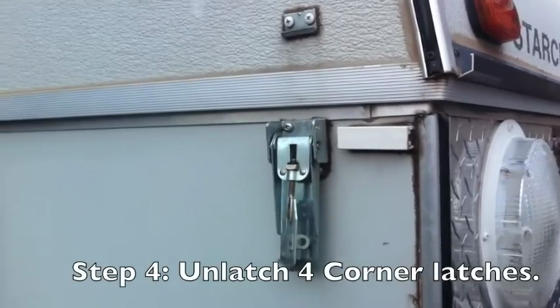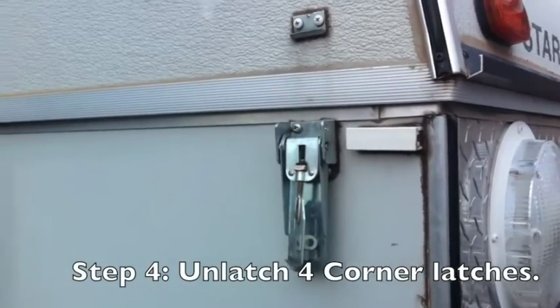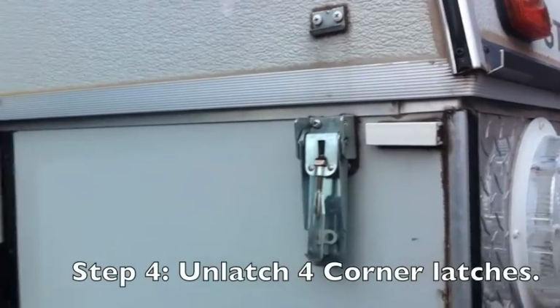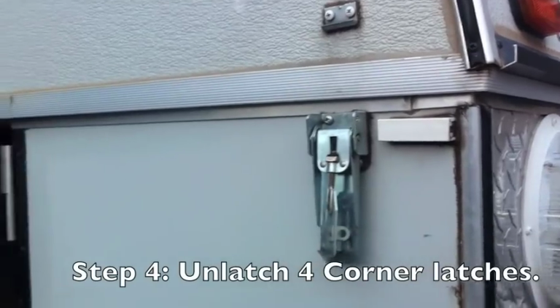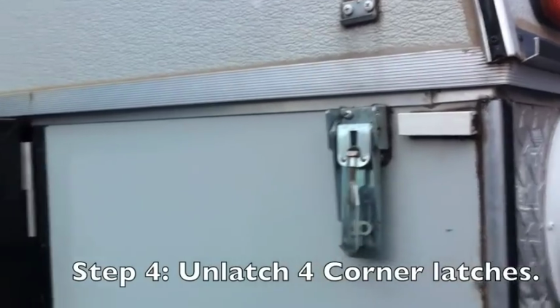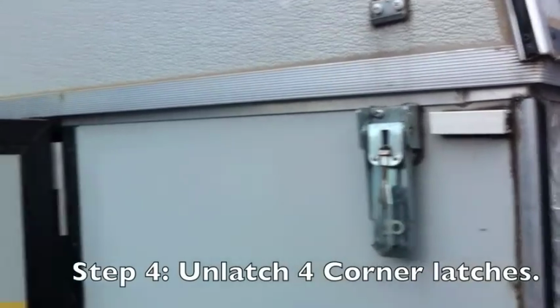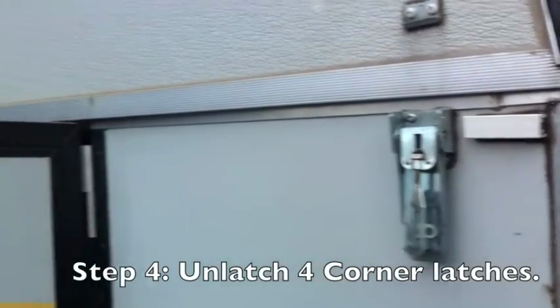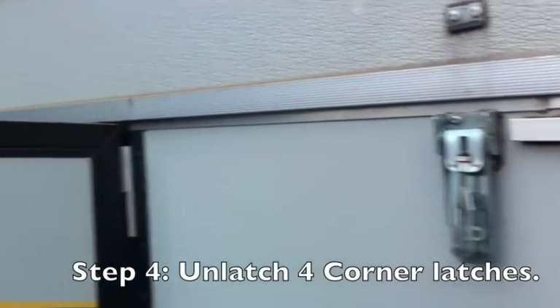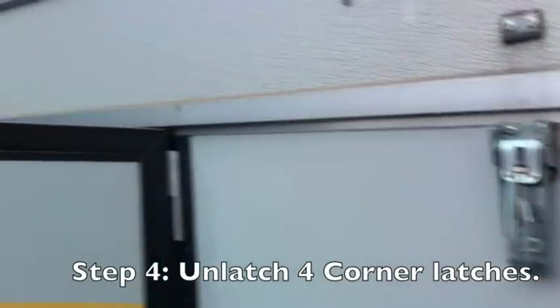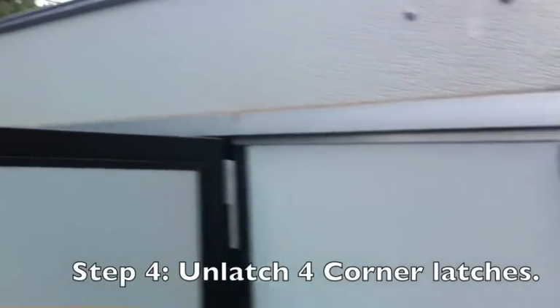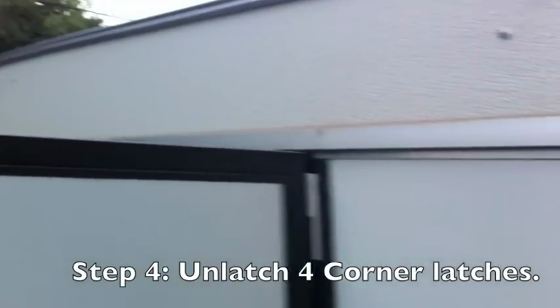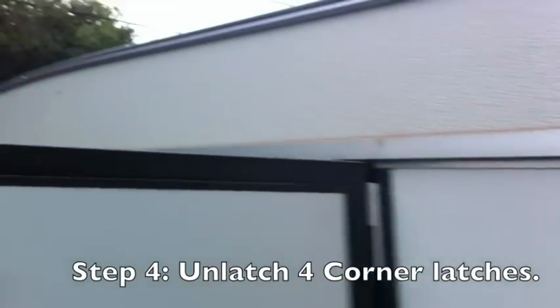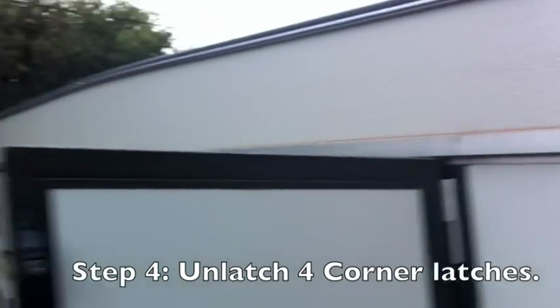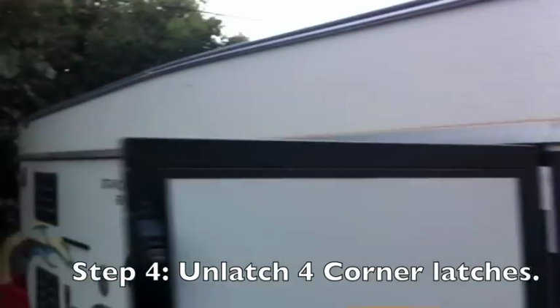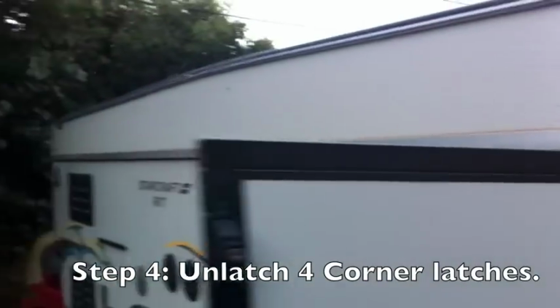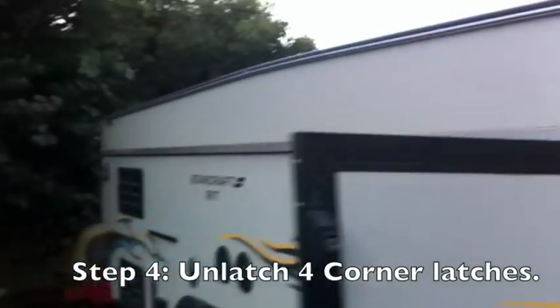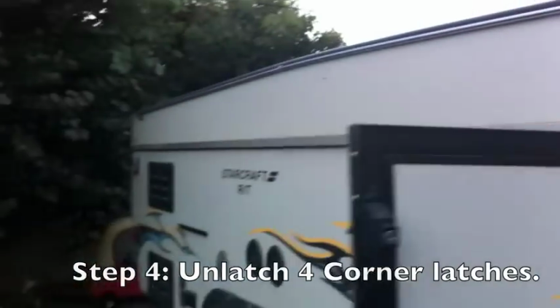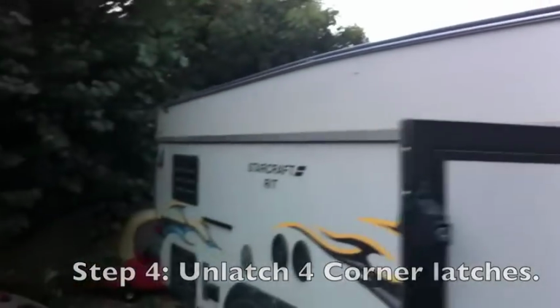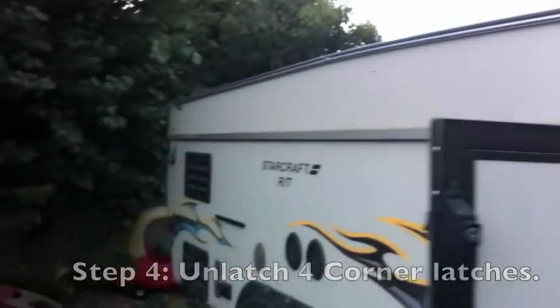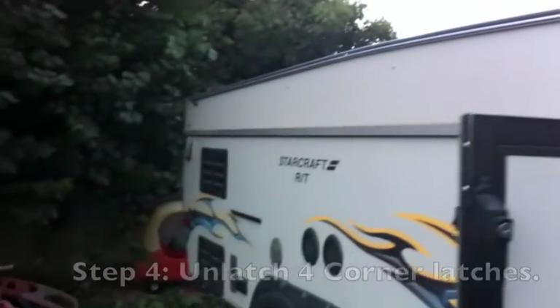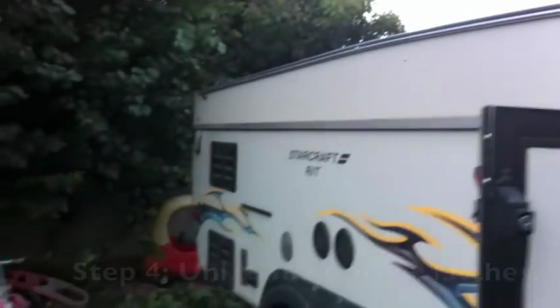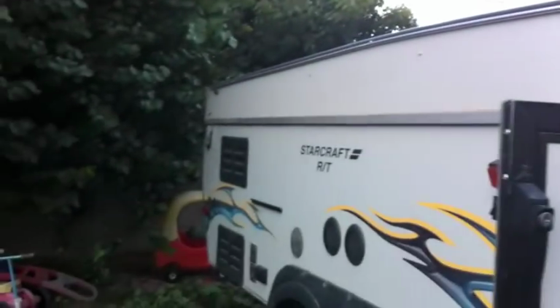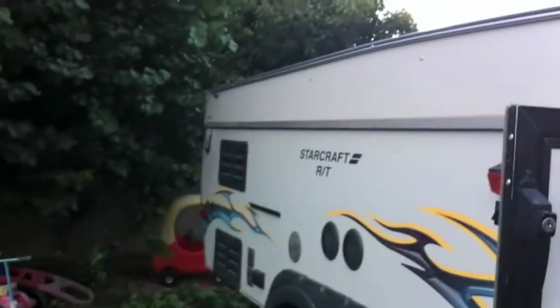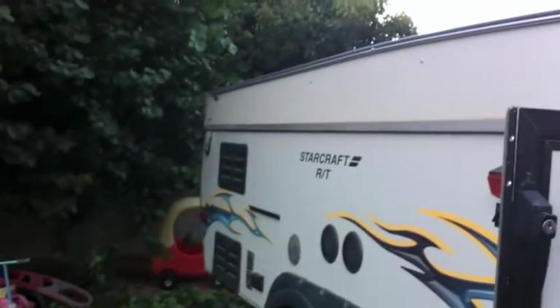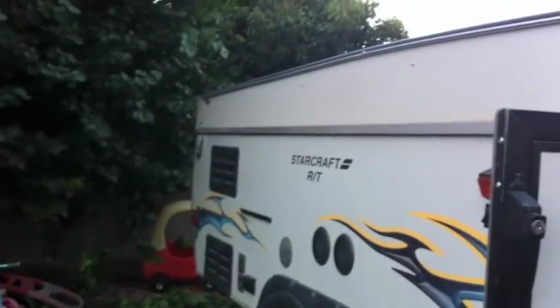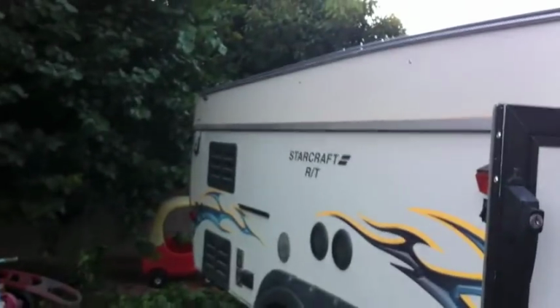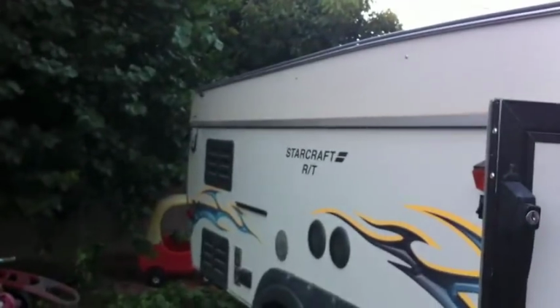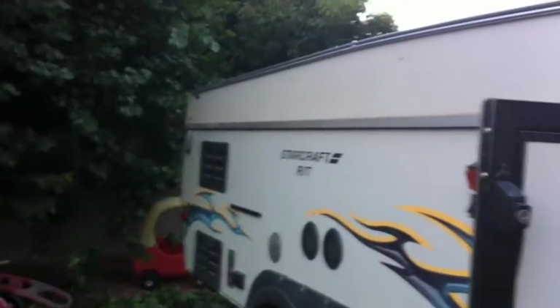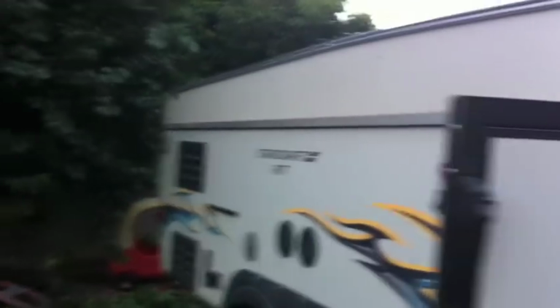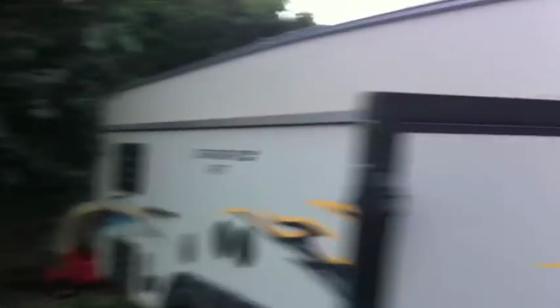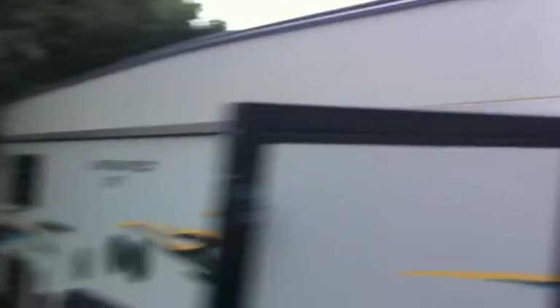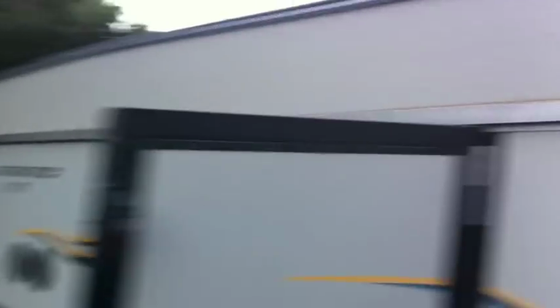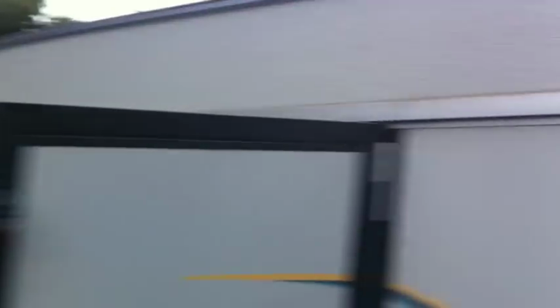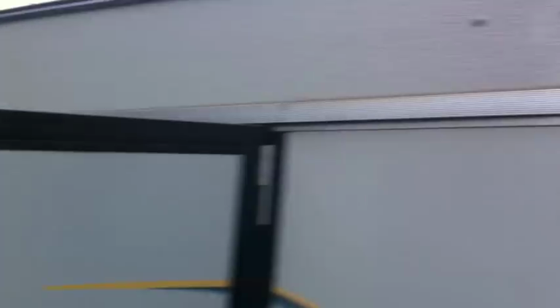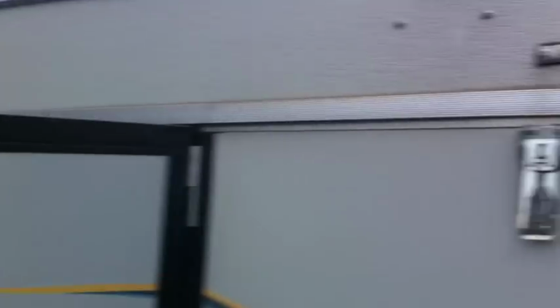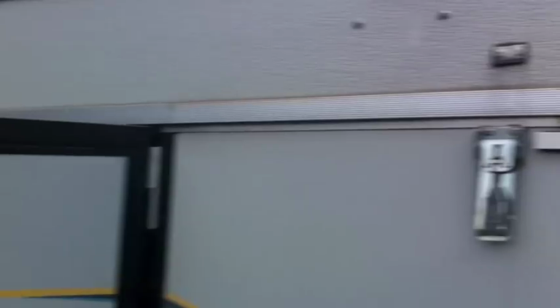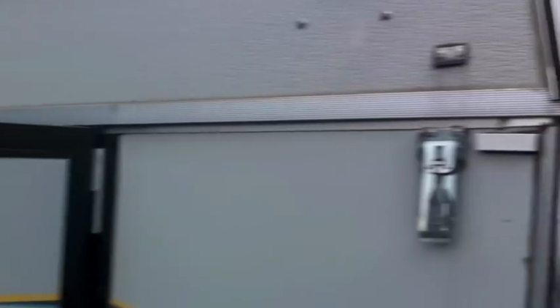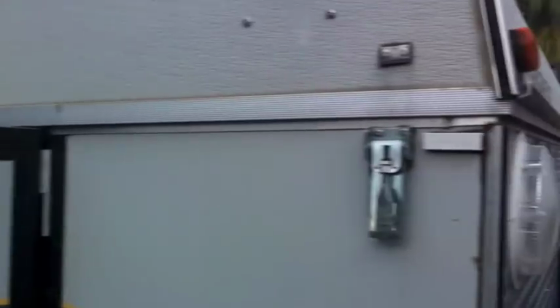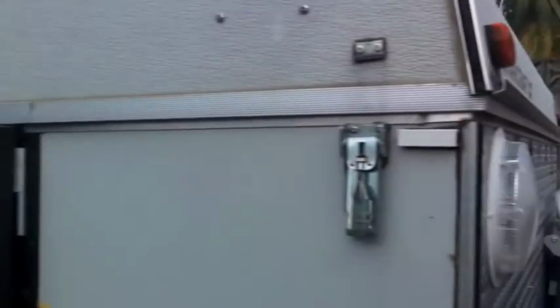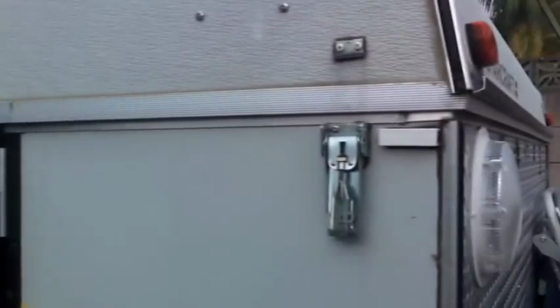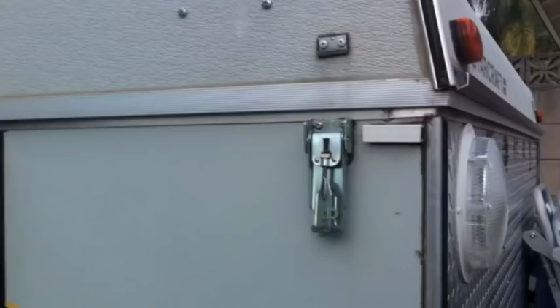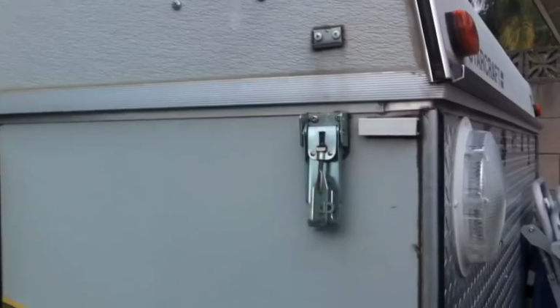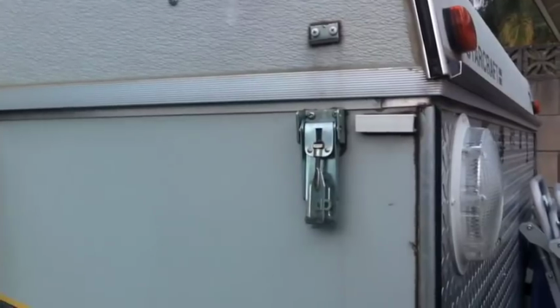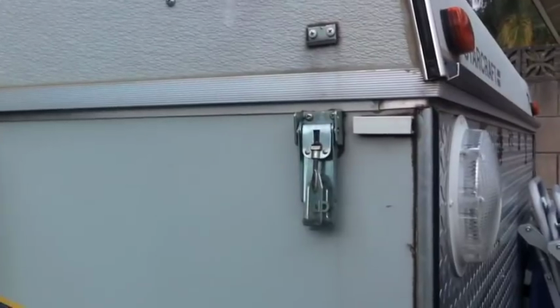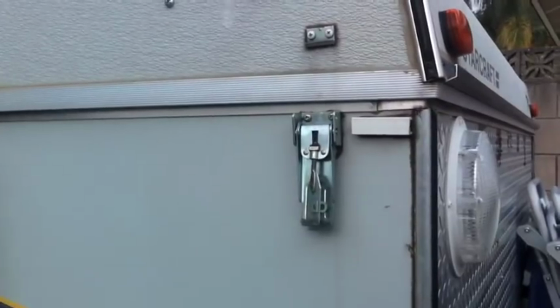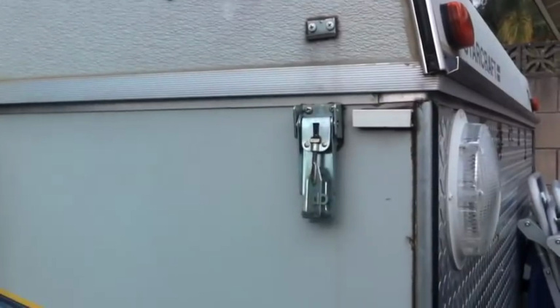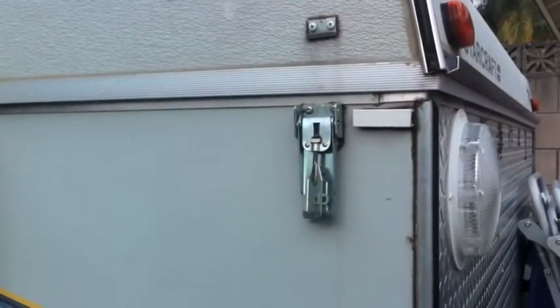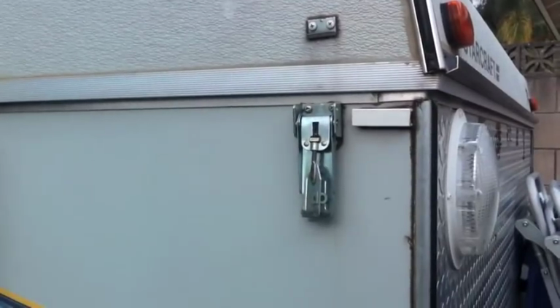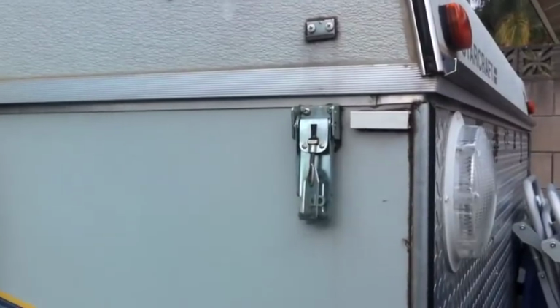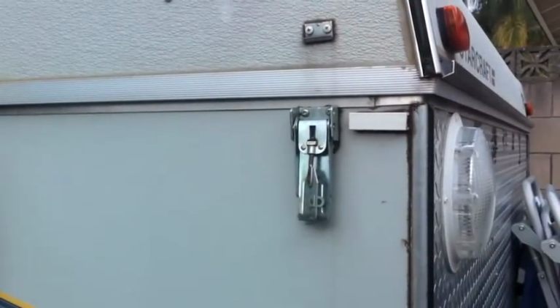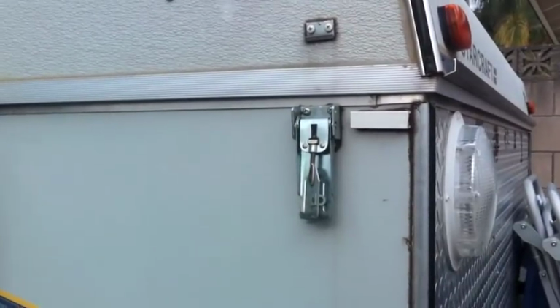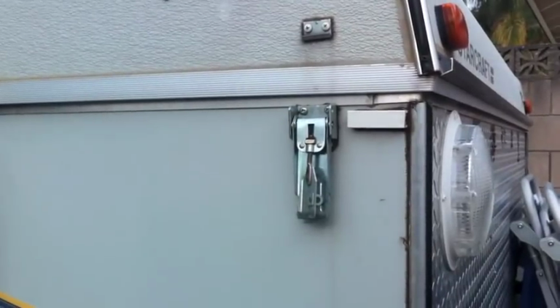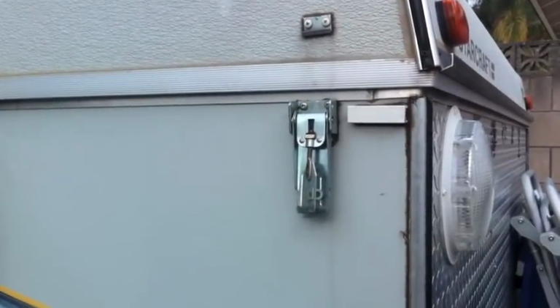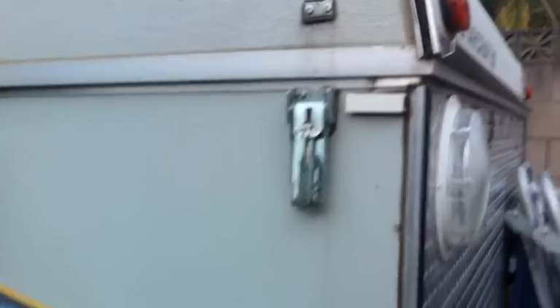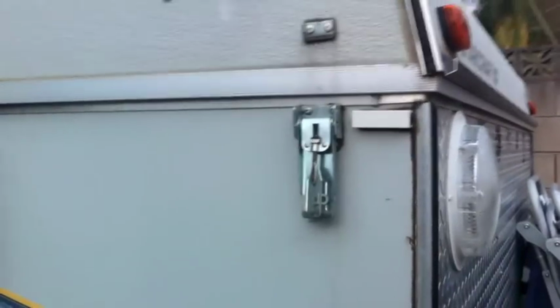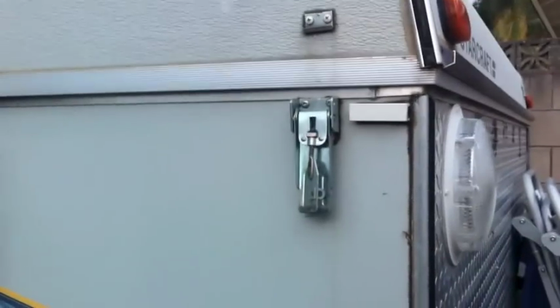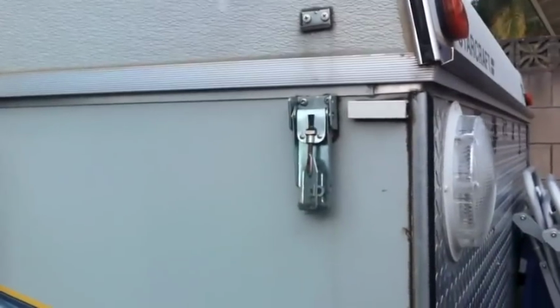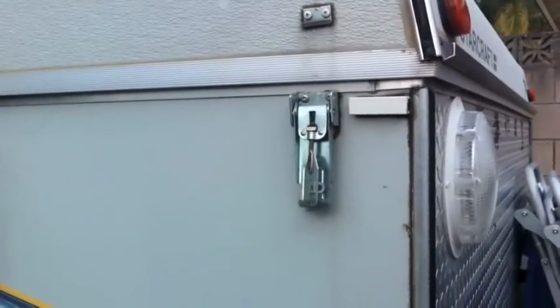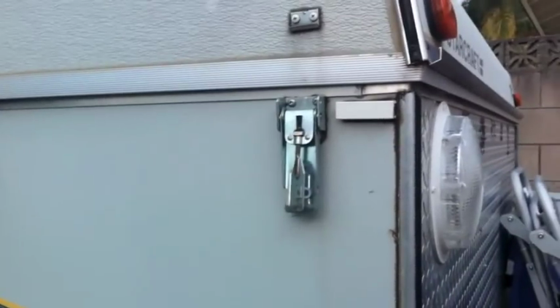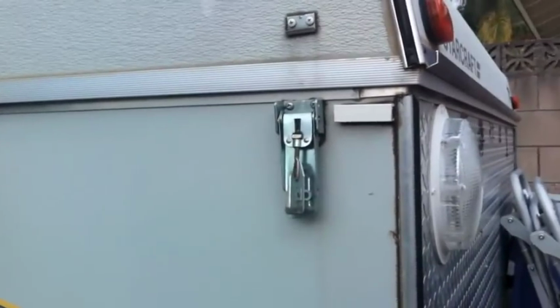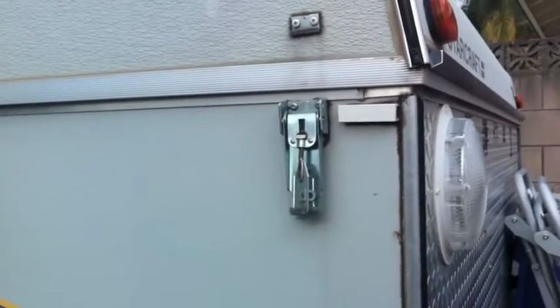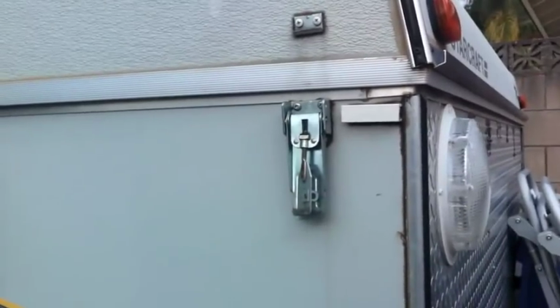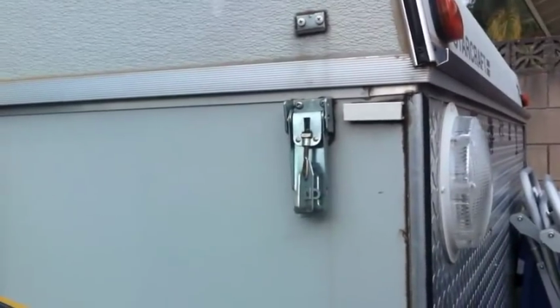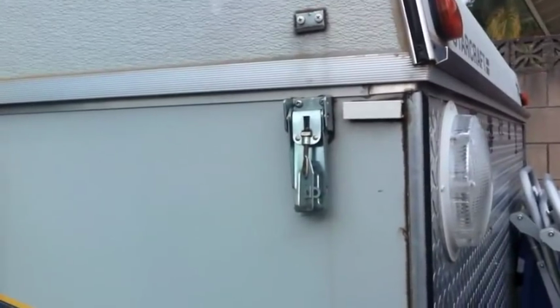Now you want to go around and unlatch all the latches — there's one in each corner, four total.